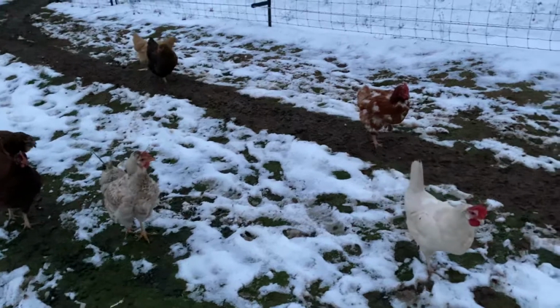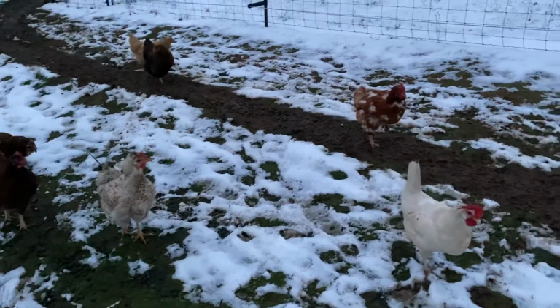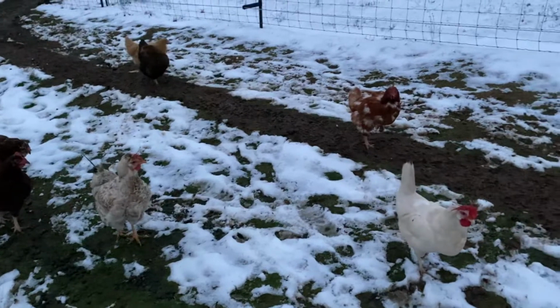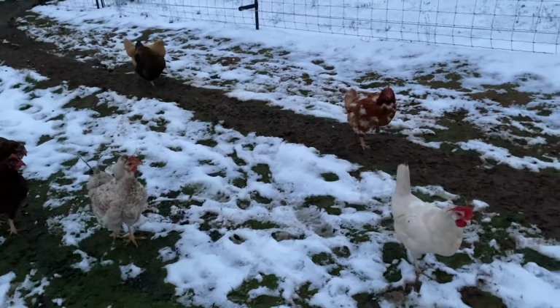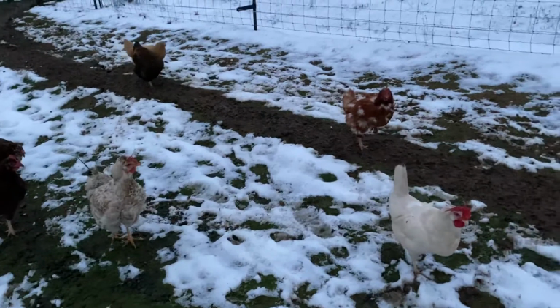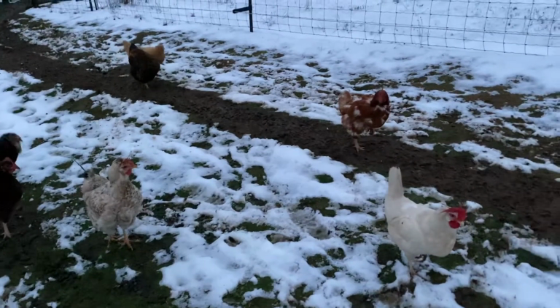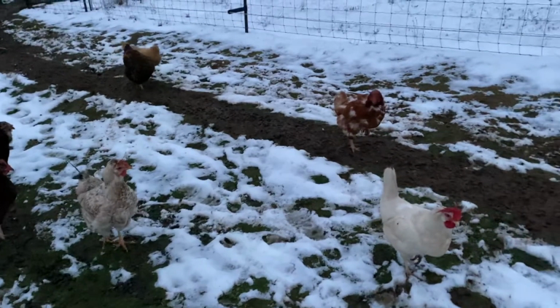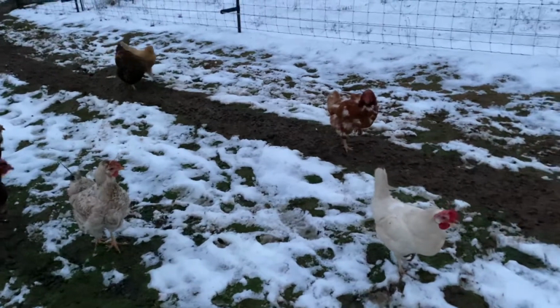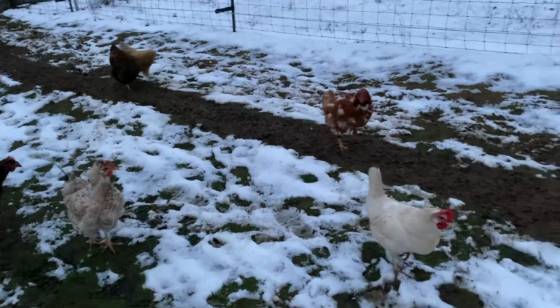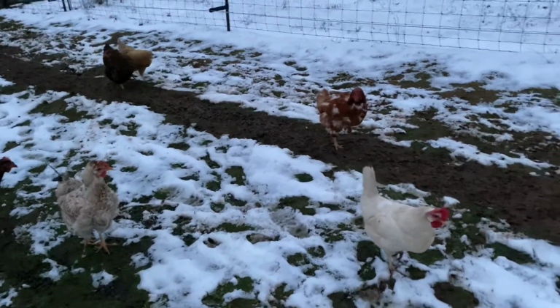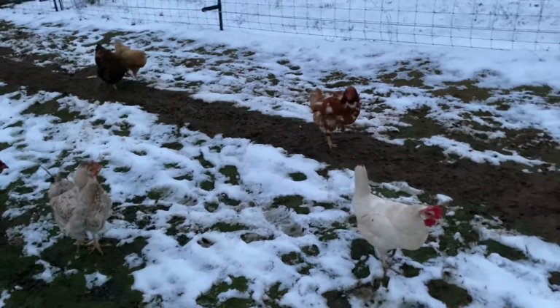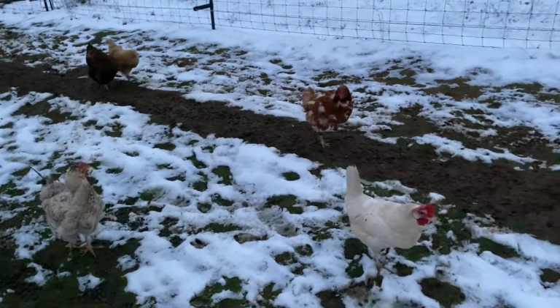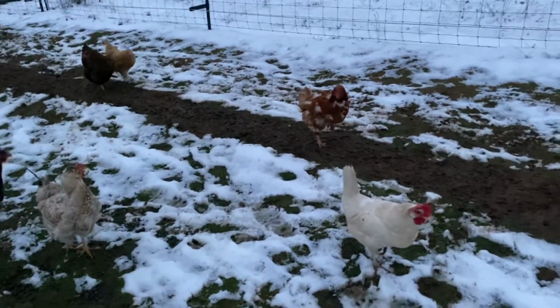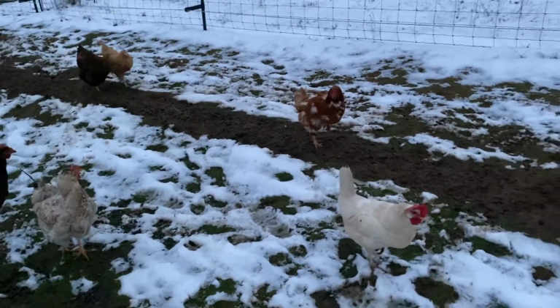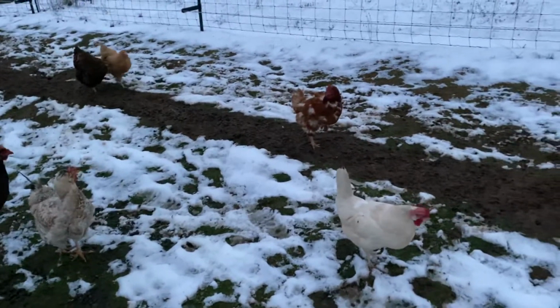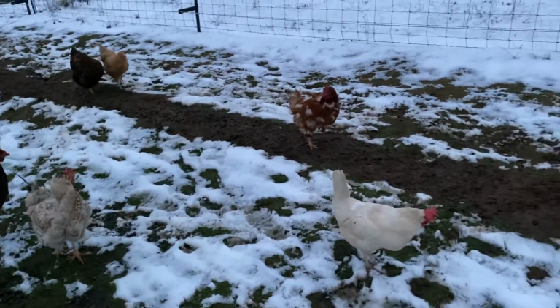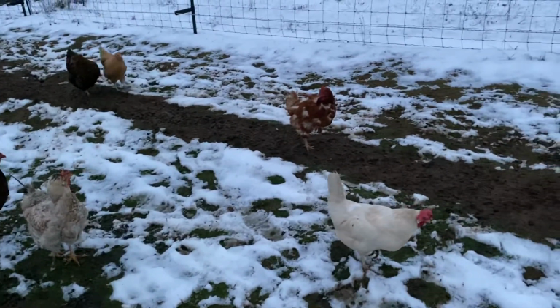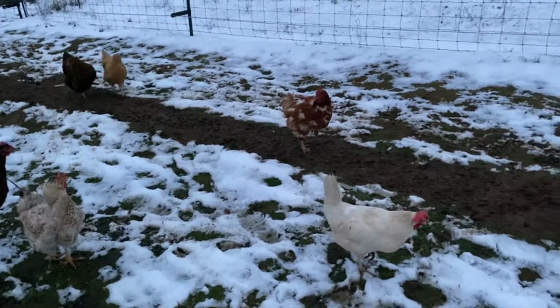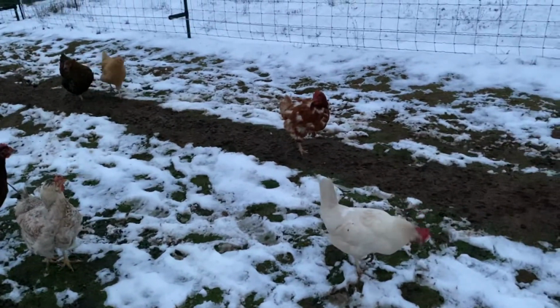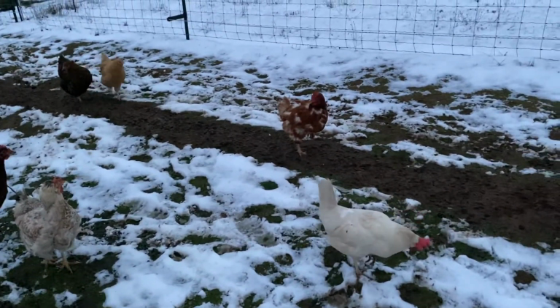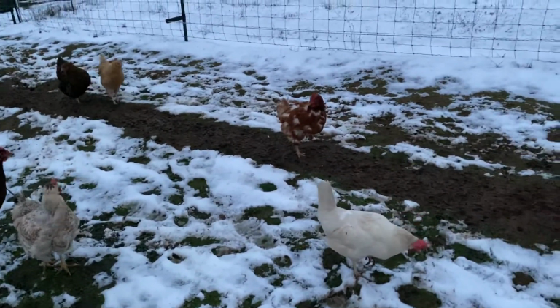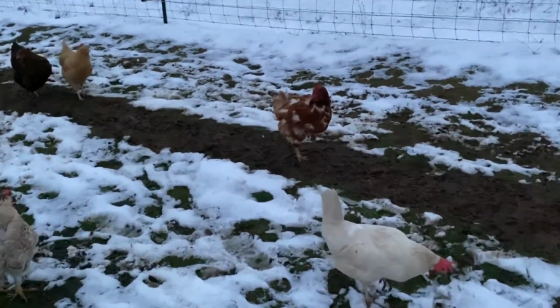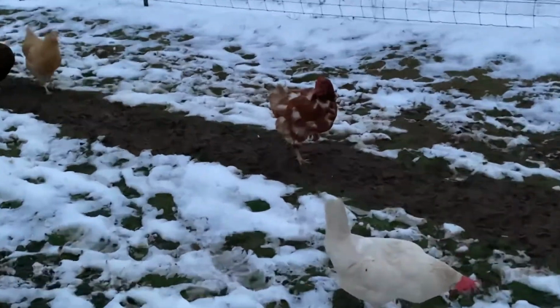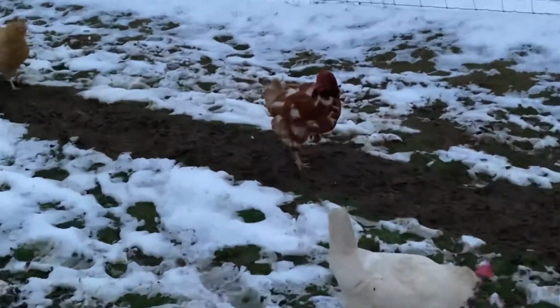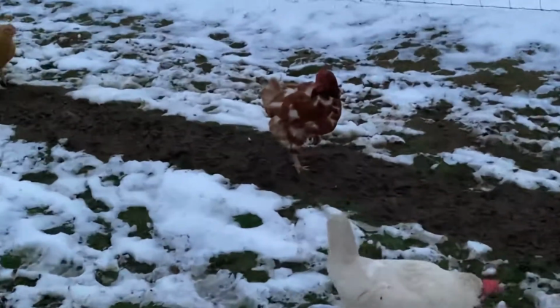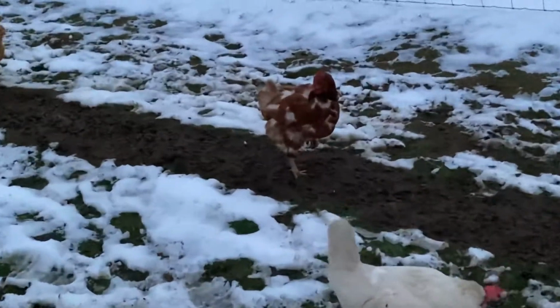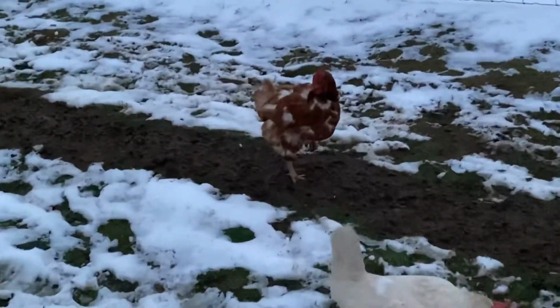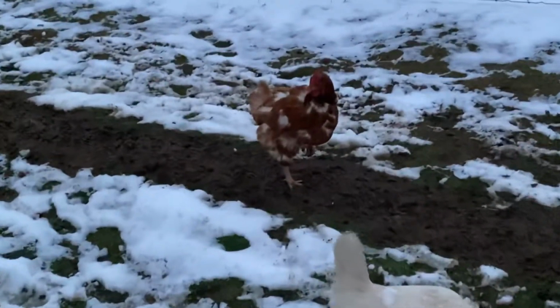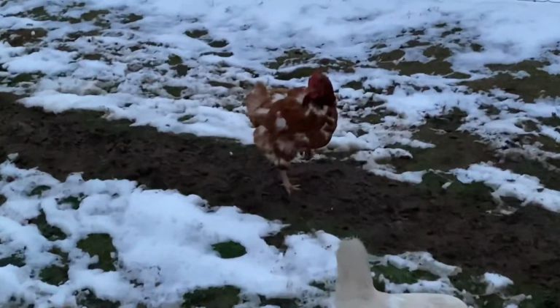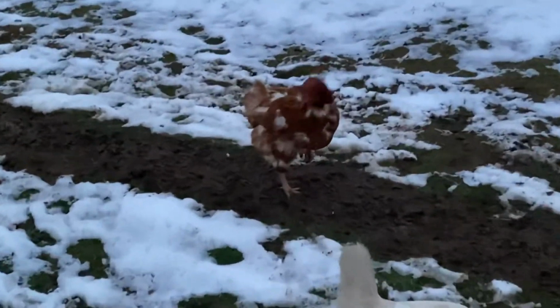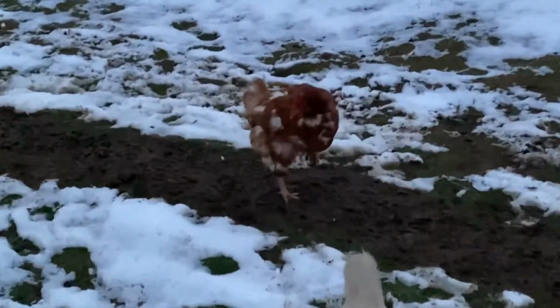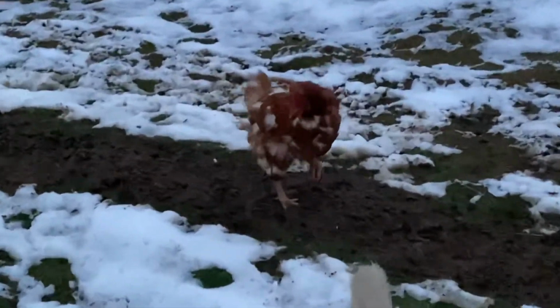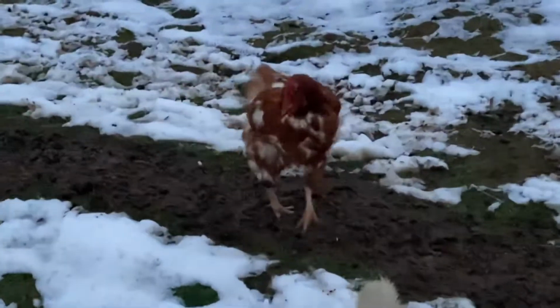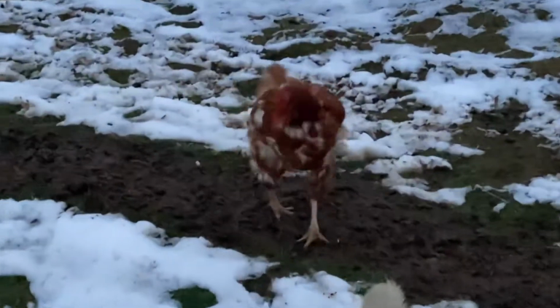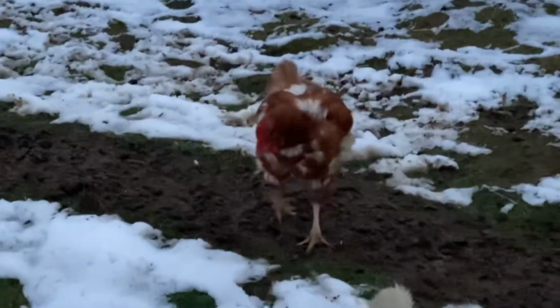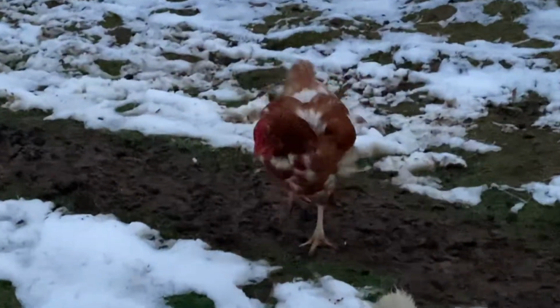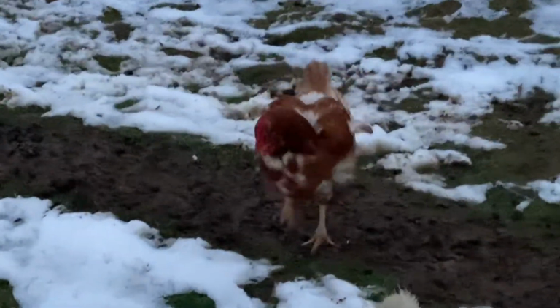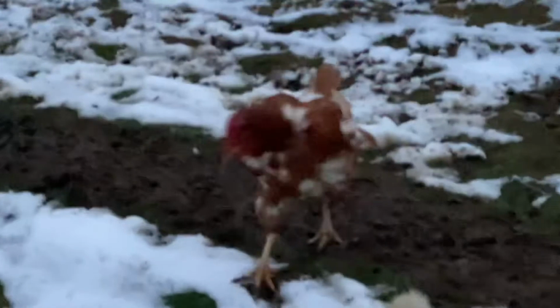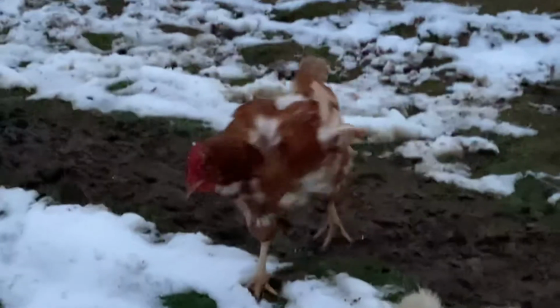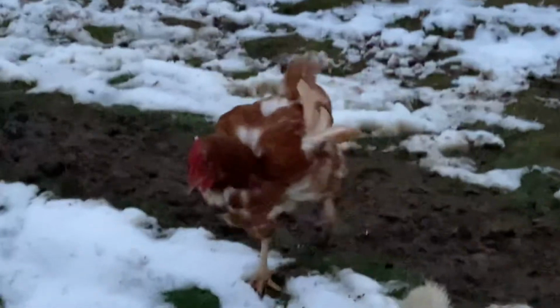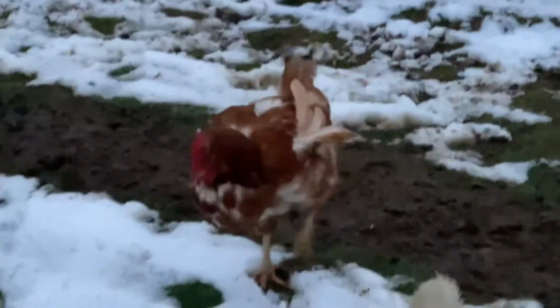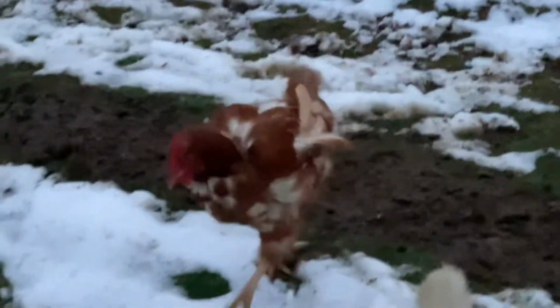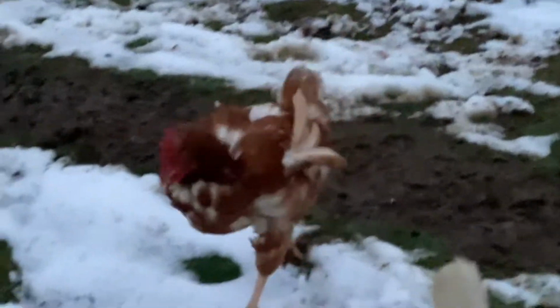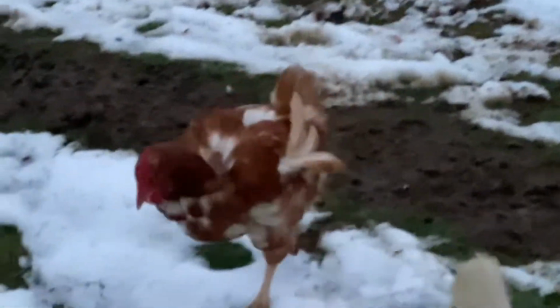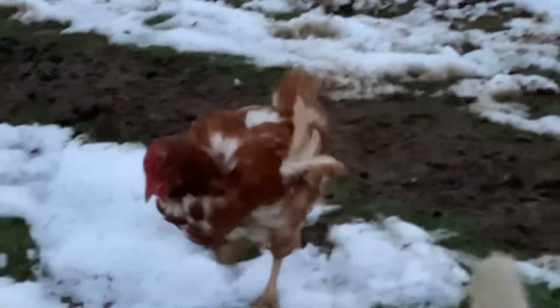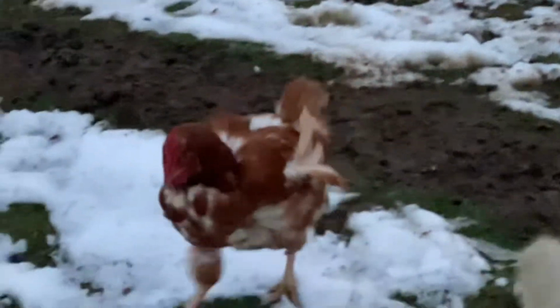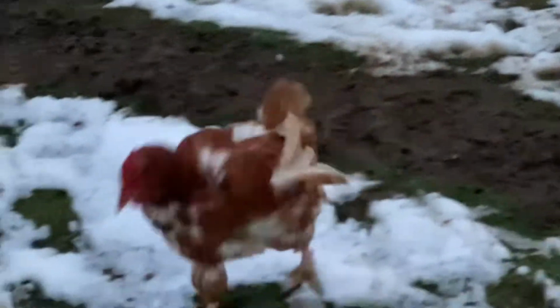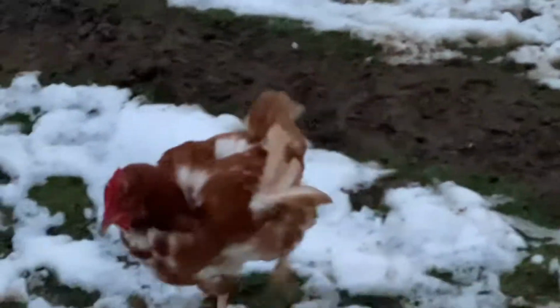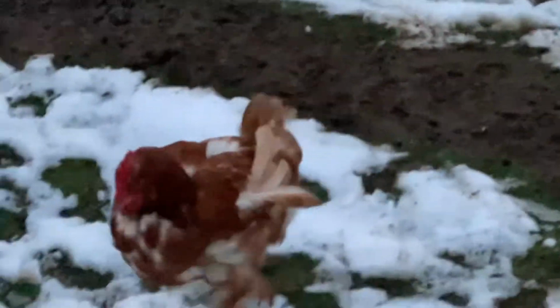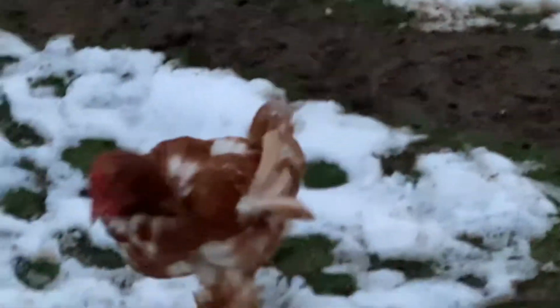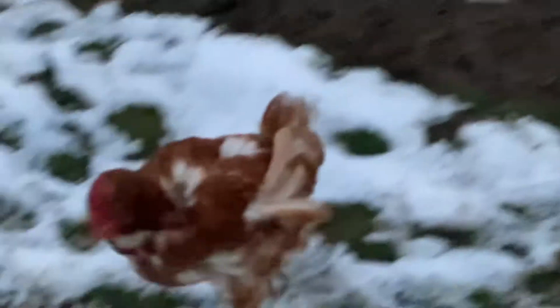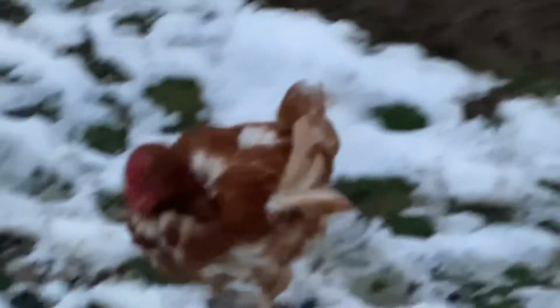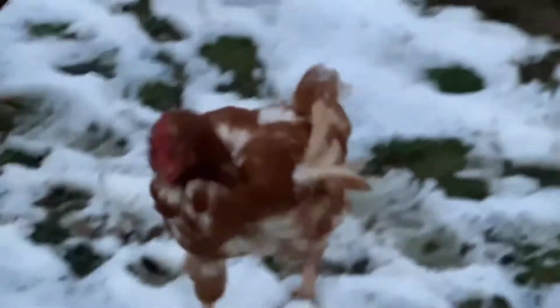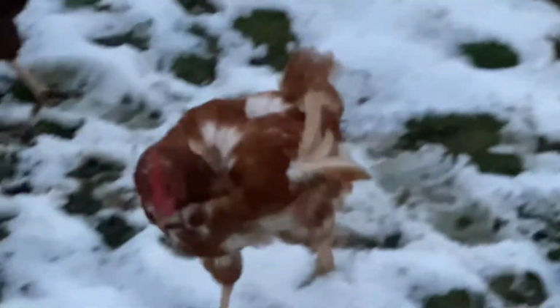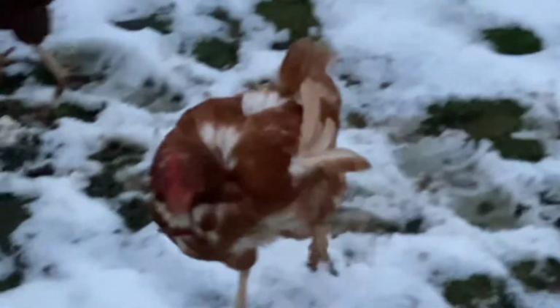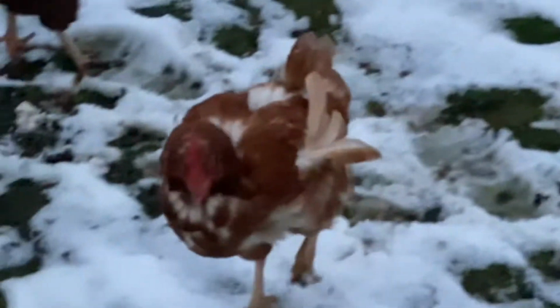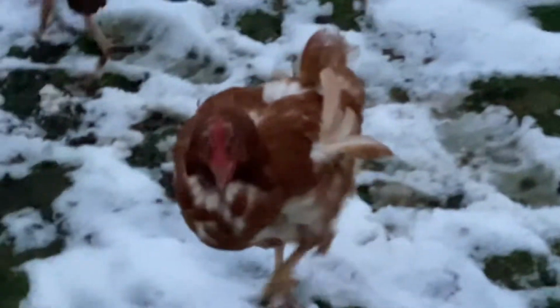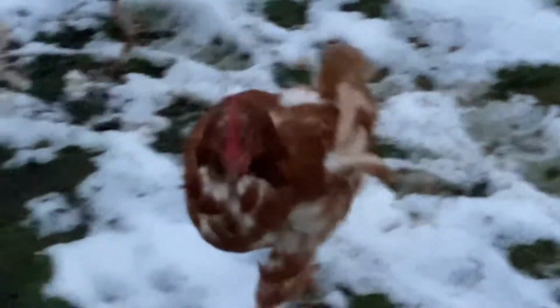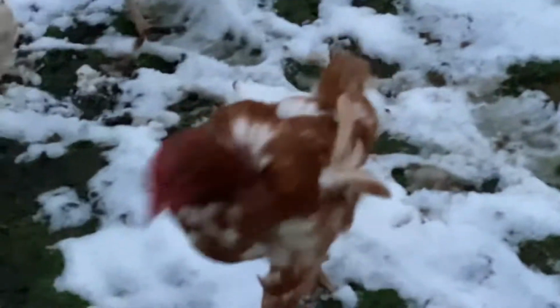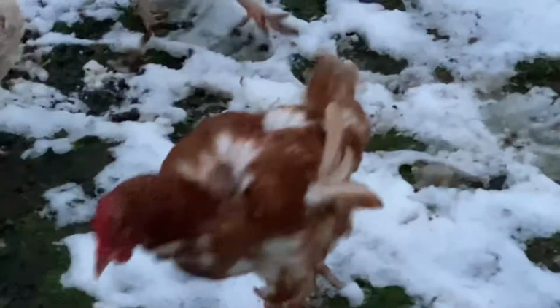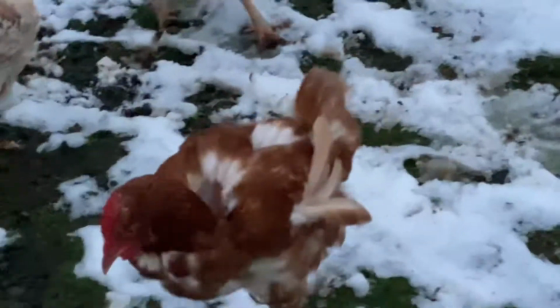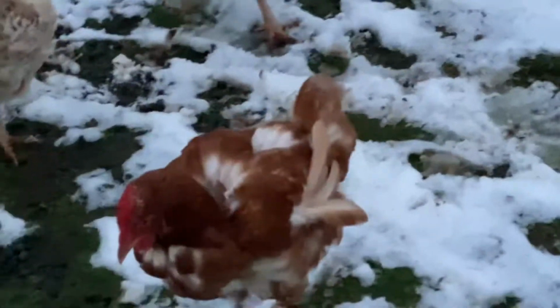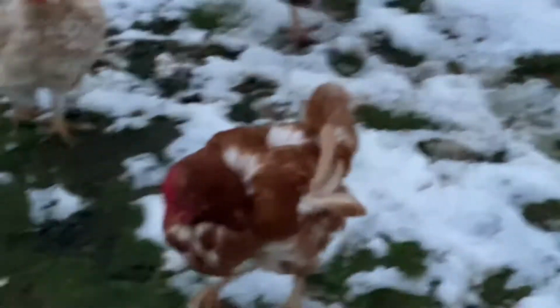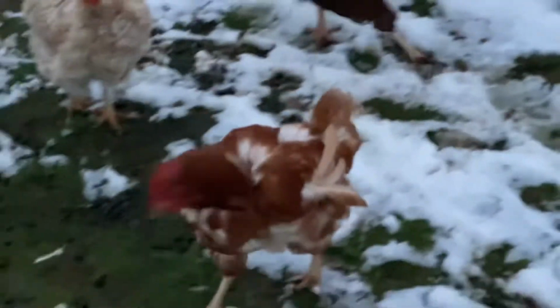Good morning, everyone. I wanted to show everybody what a chicken looks like when they start molting. They look like a hot mess.